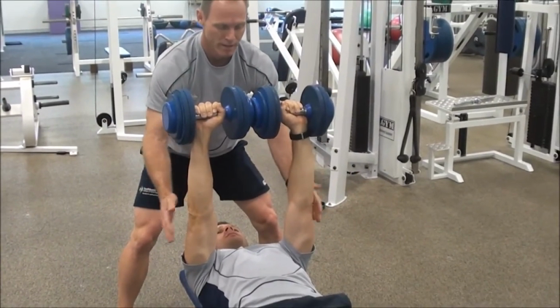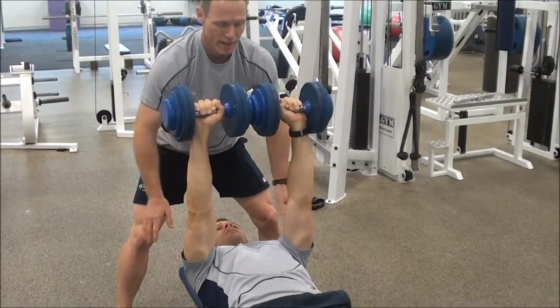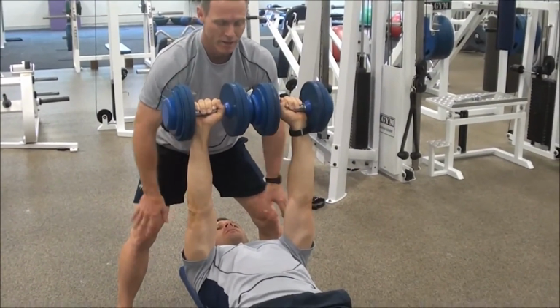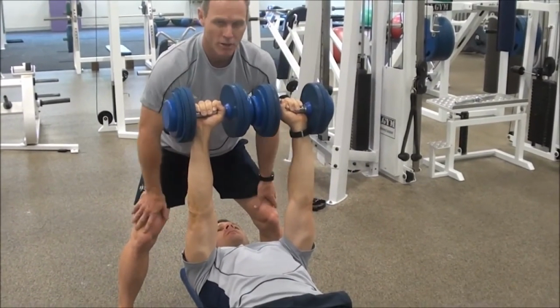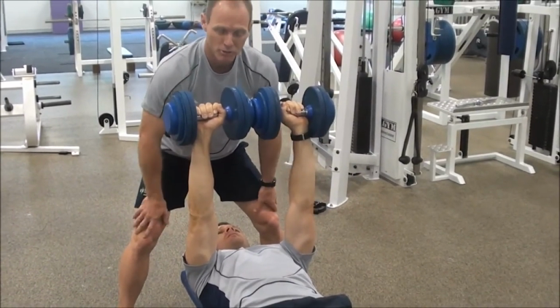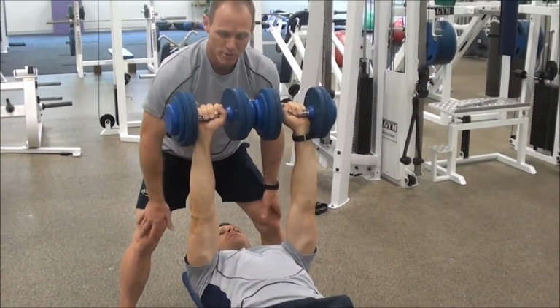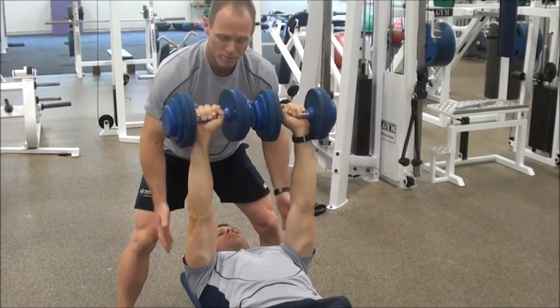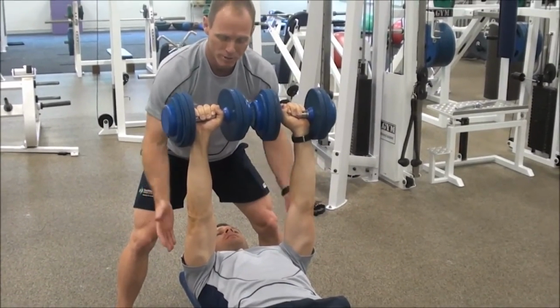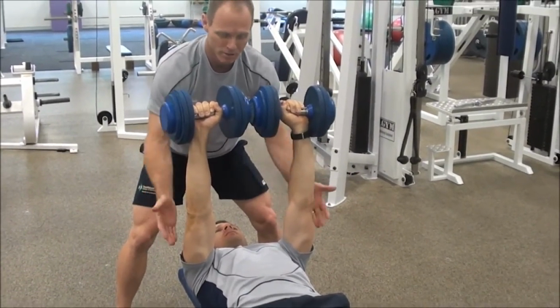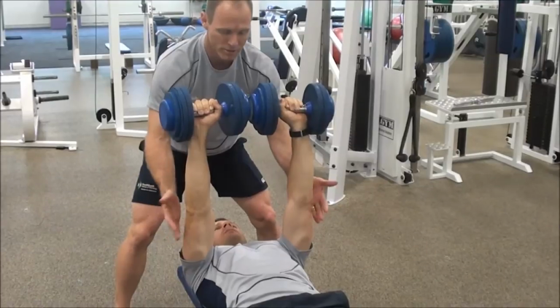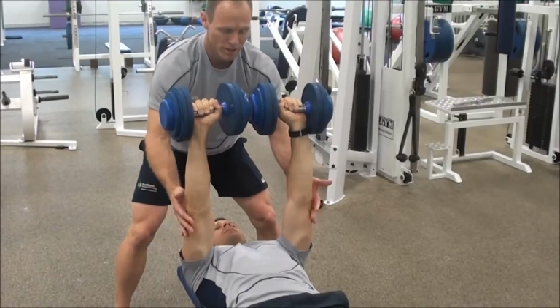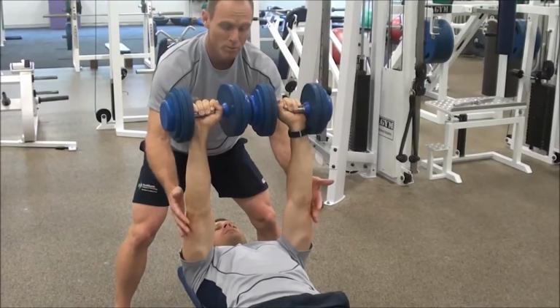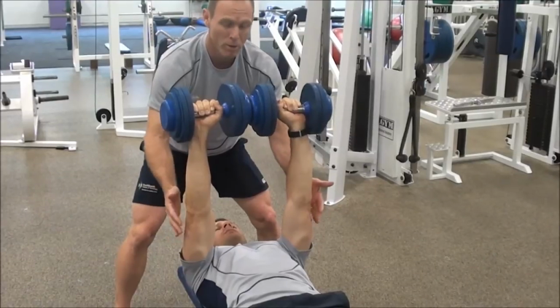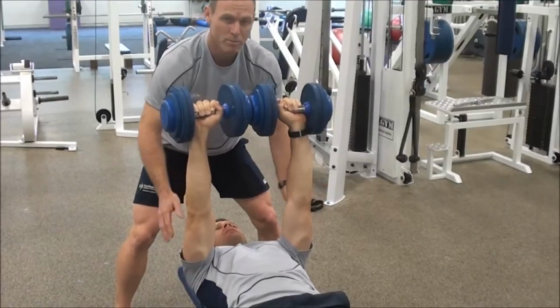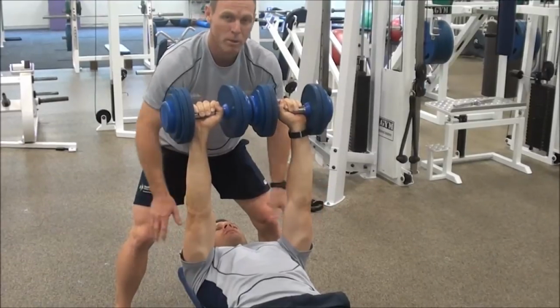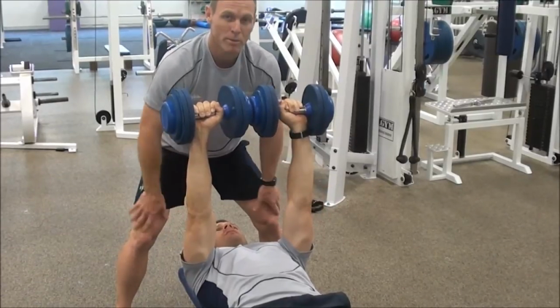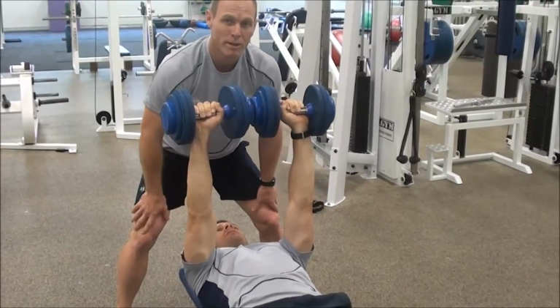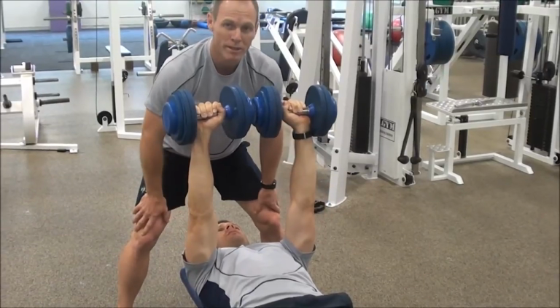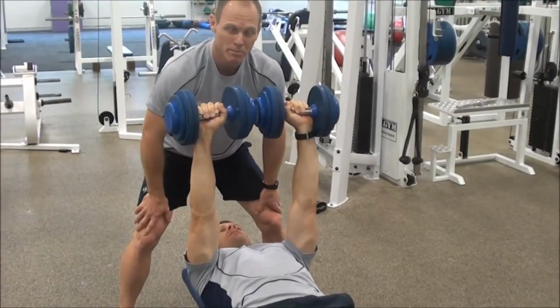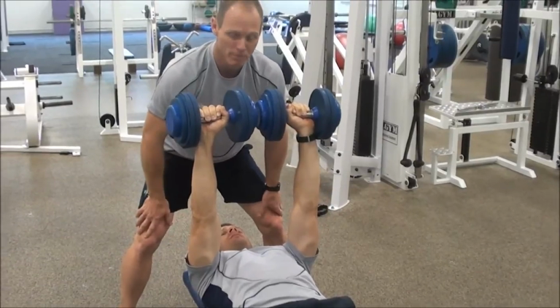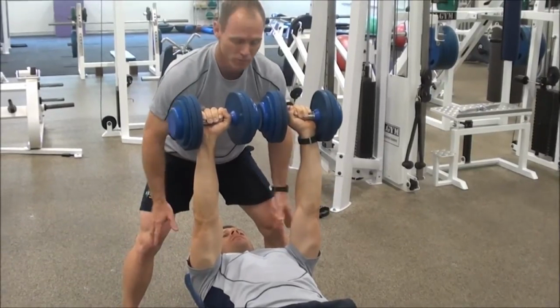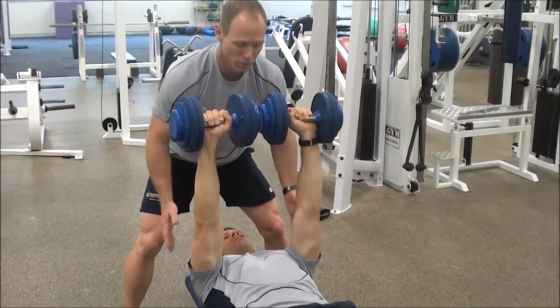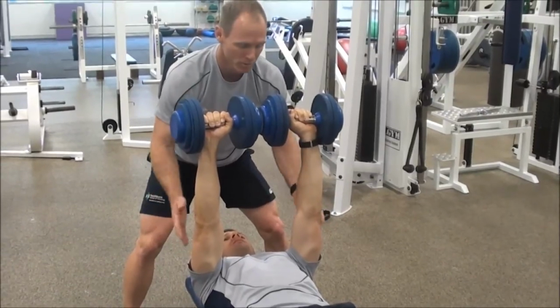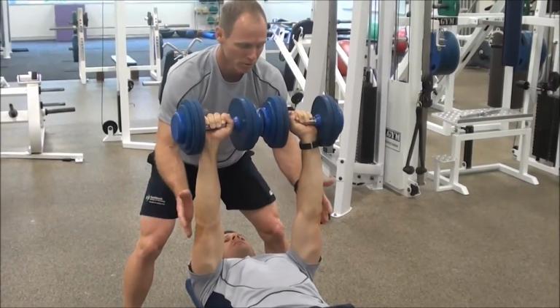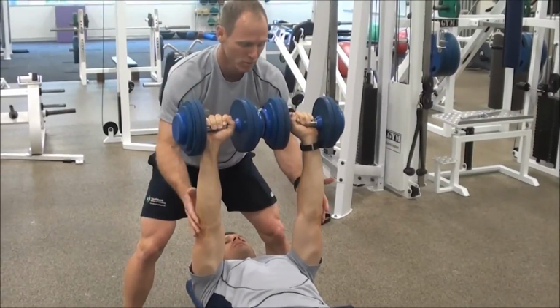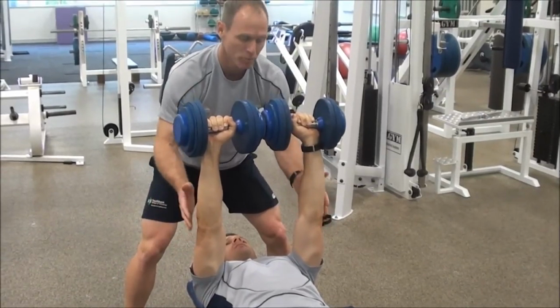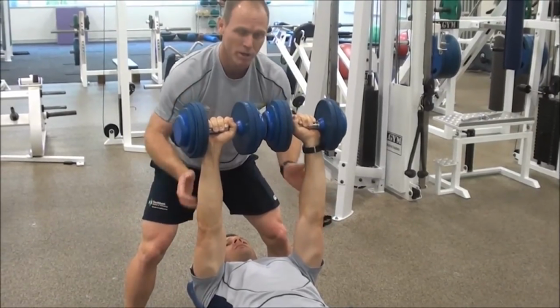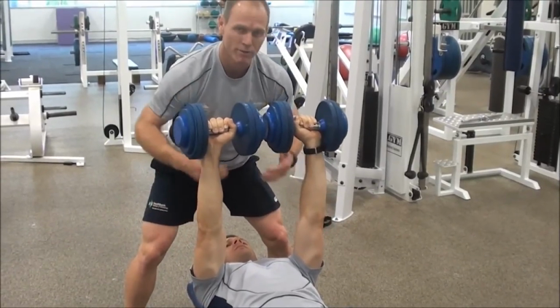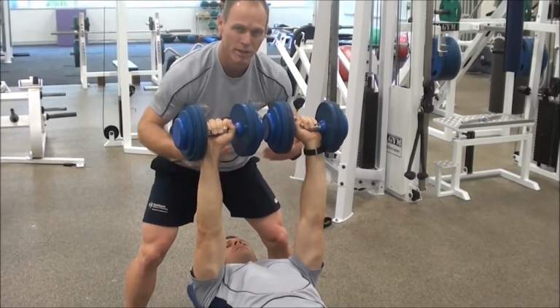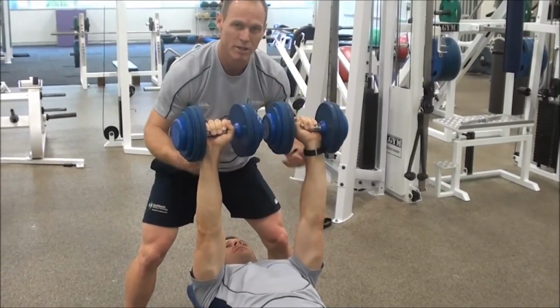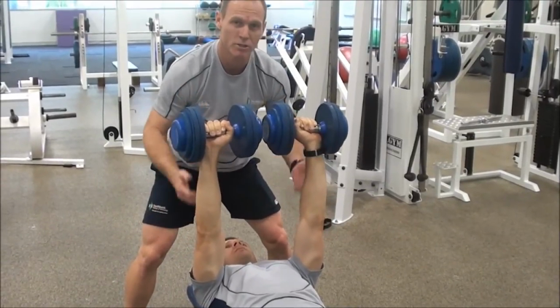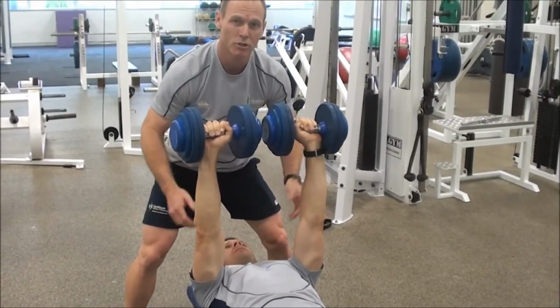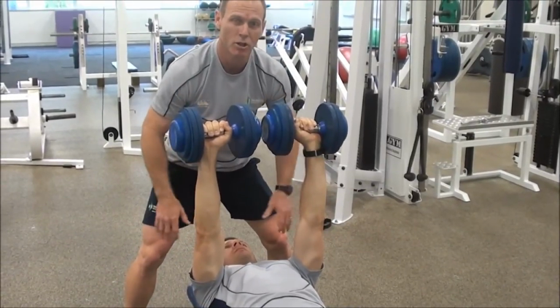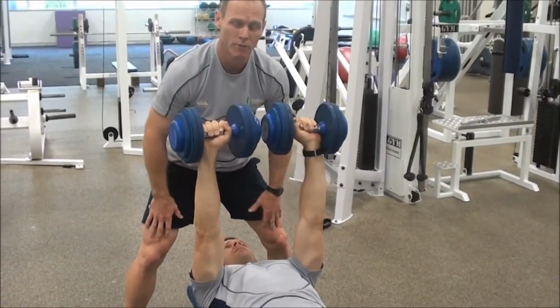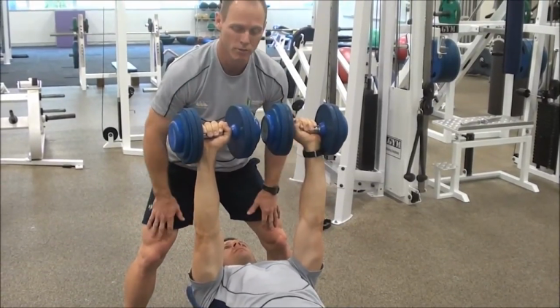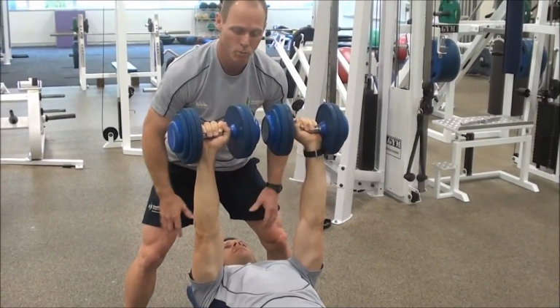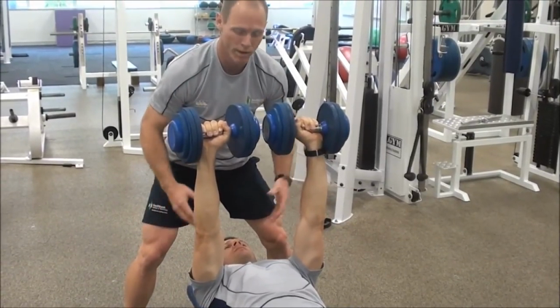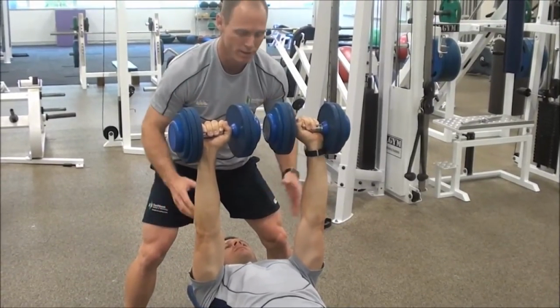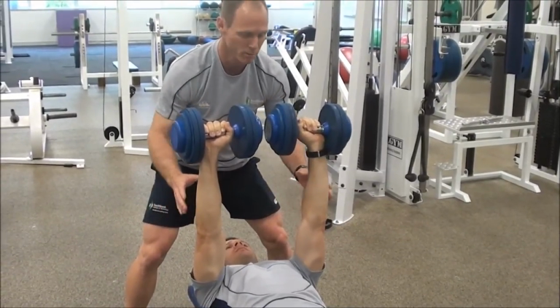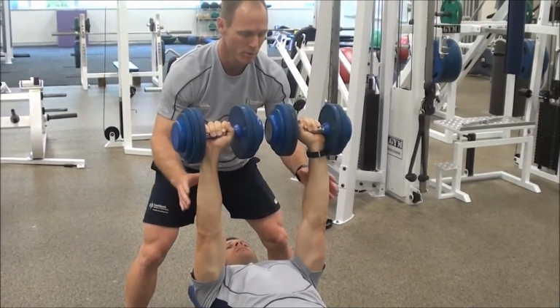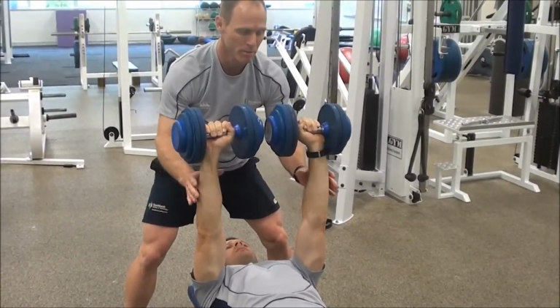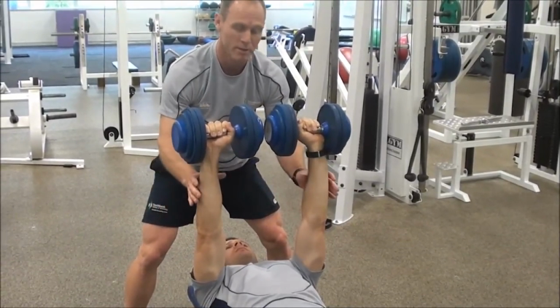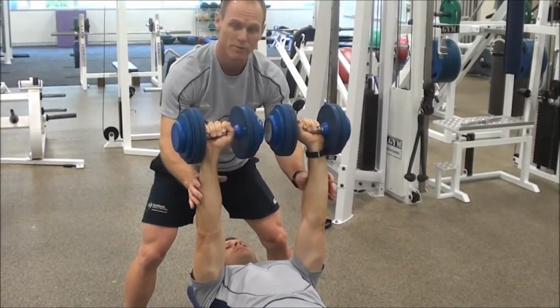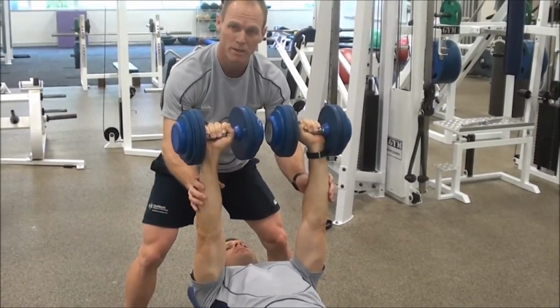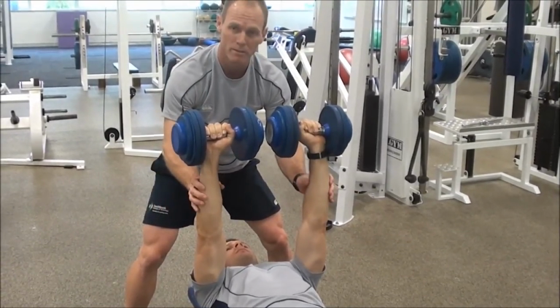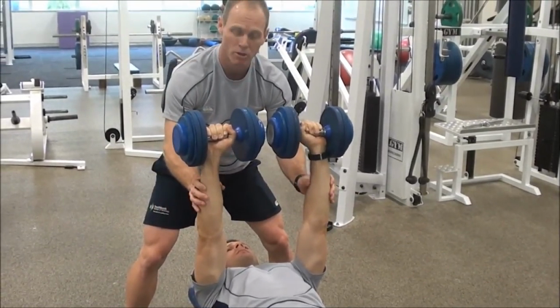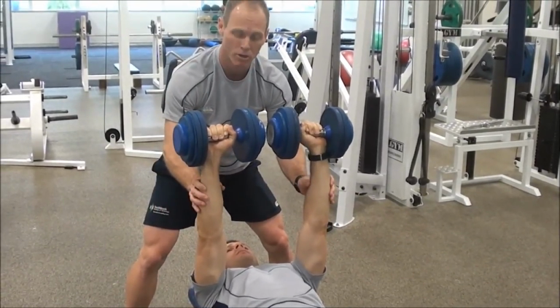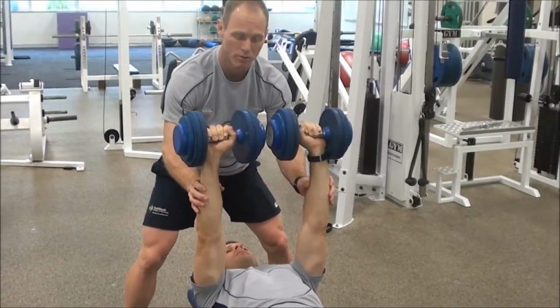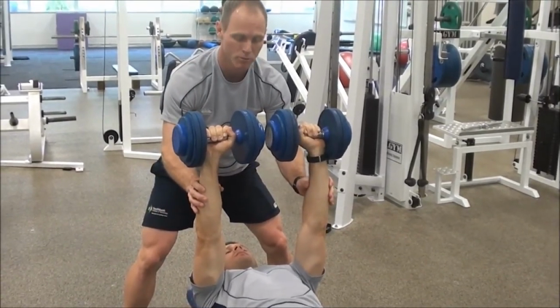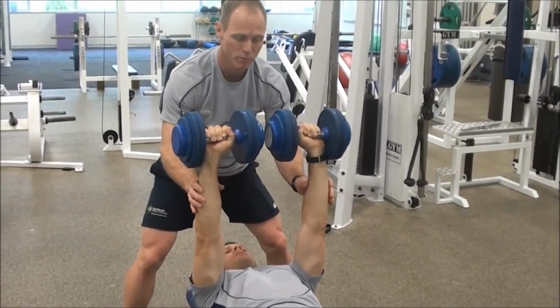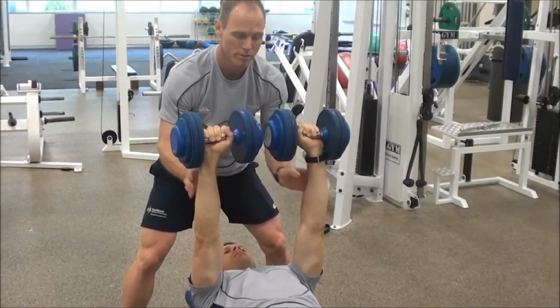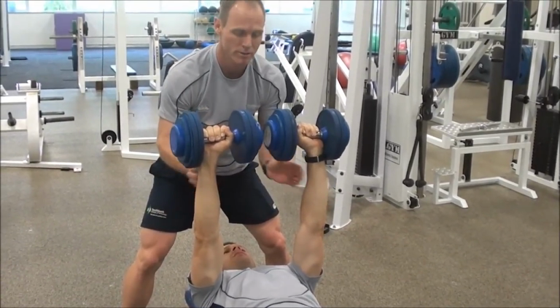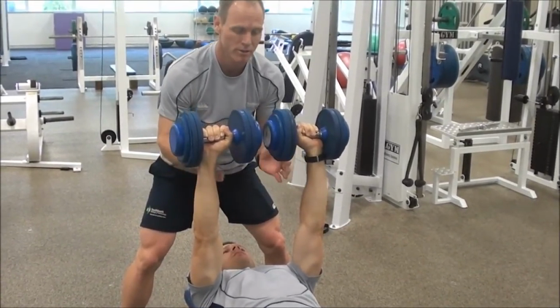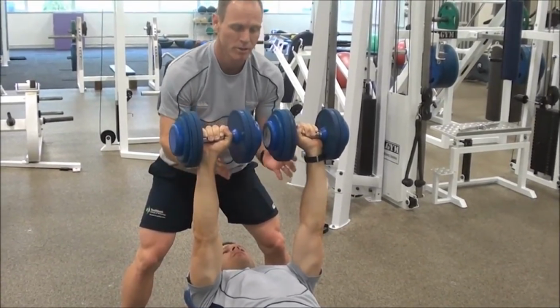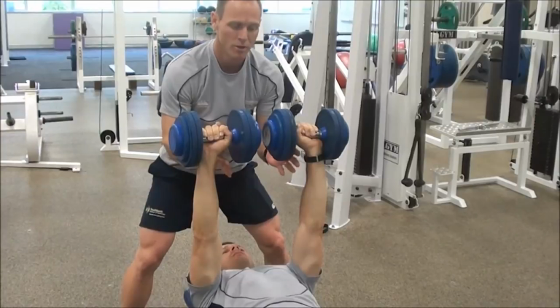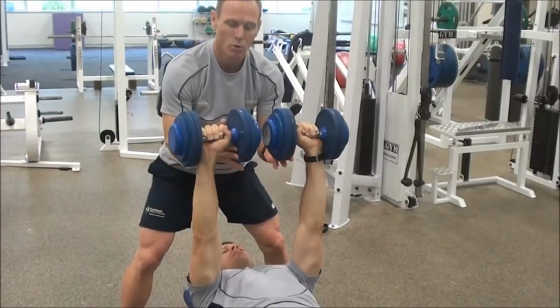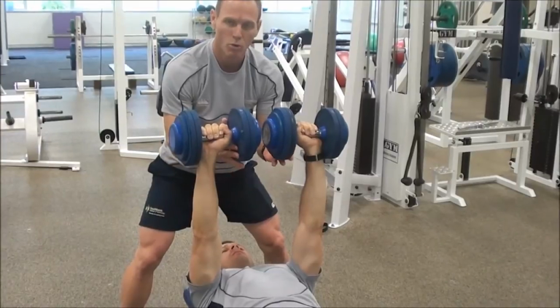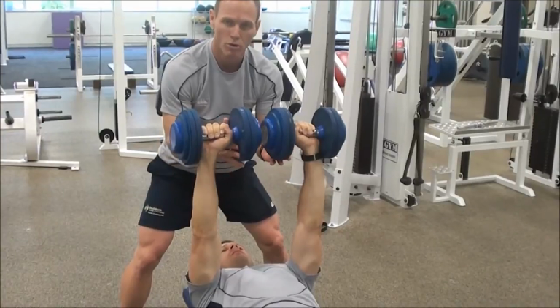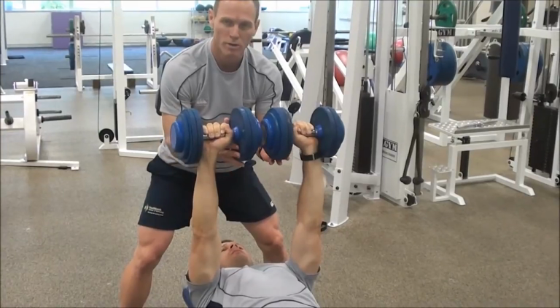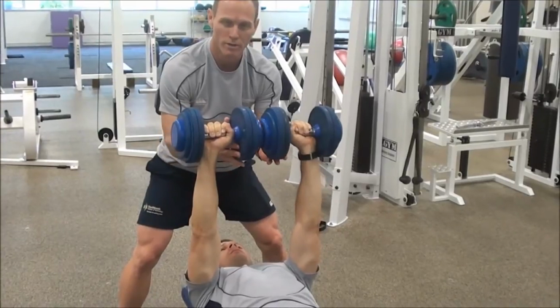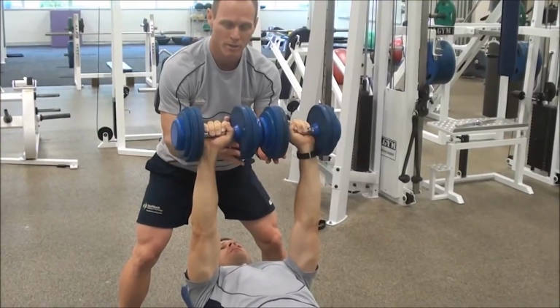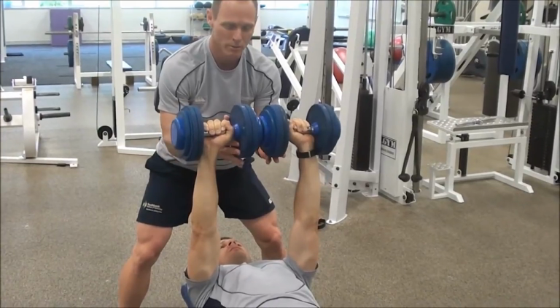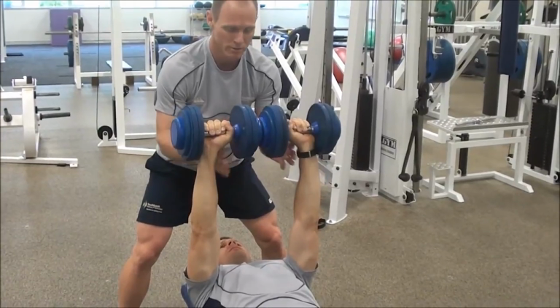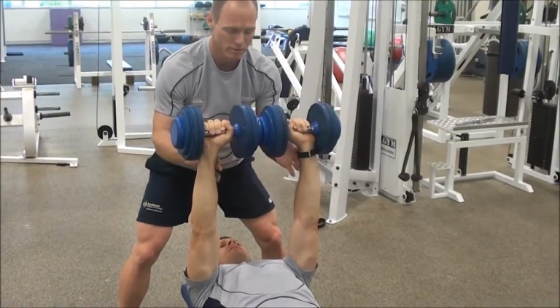Out of those three positions, elbows are probably the least preferred because I'm not having any control over the weight. It's probably better to be either with the wrists or the dumbbells.